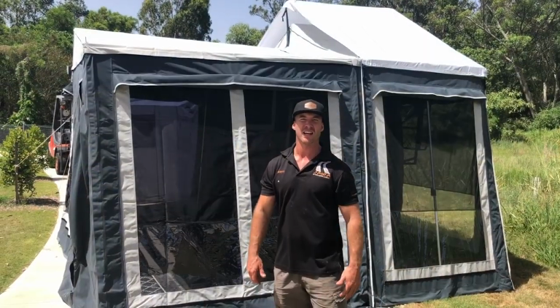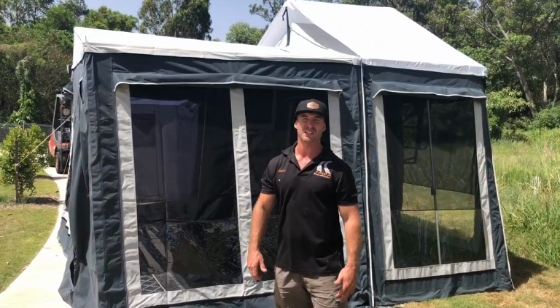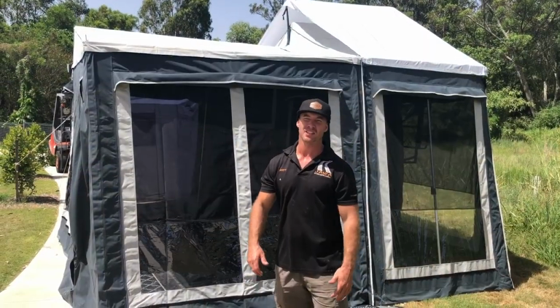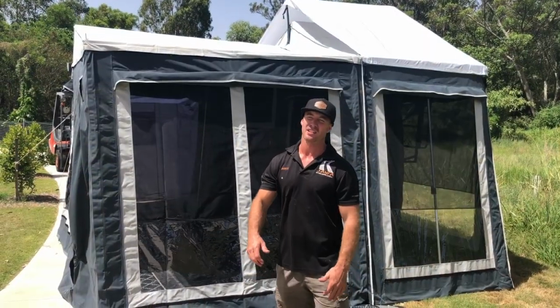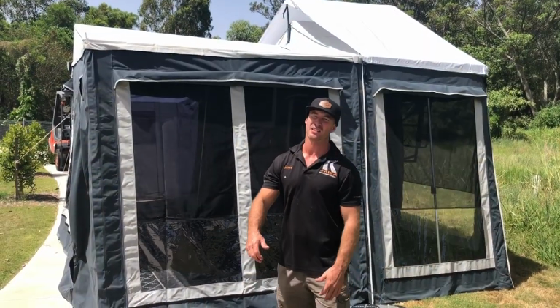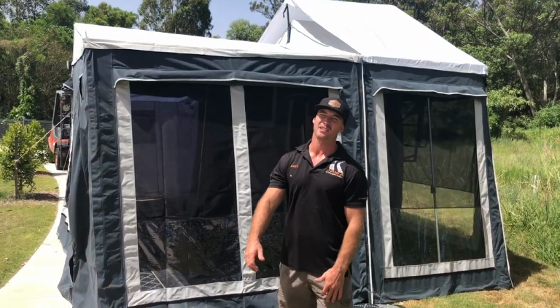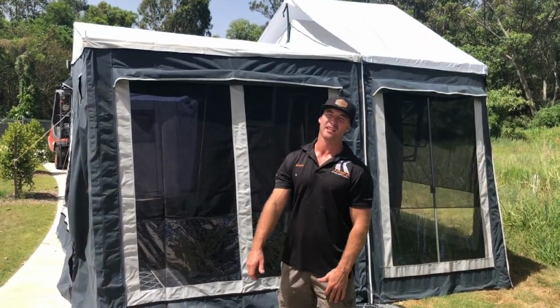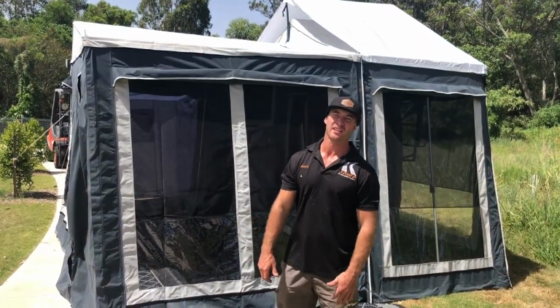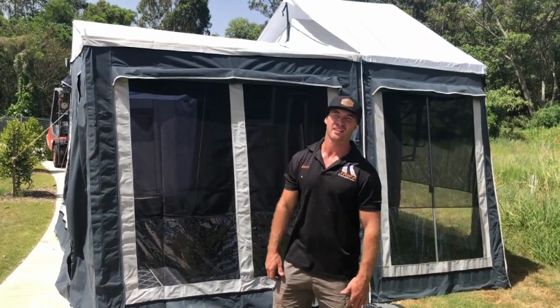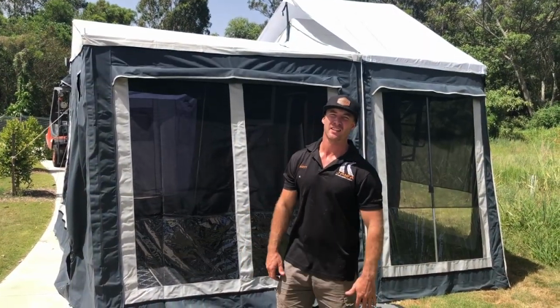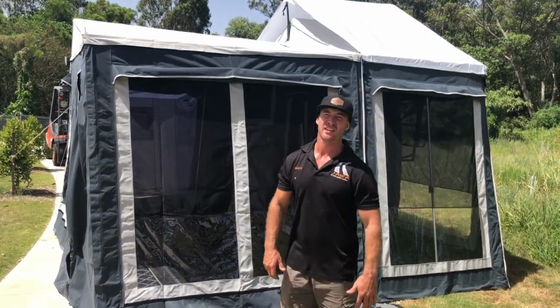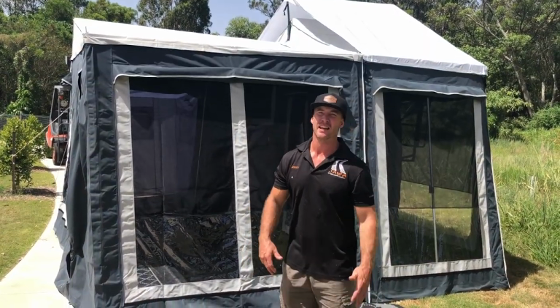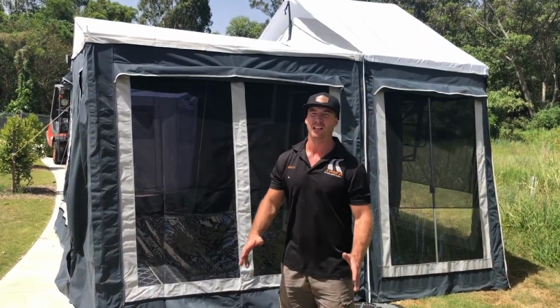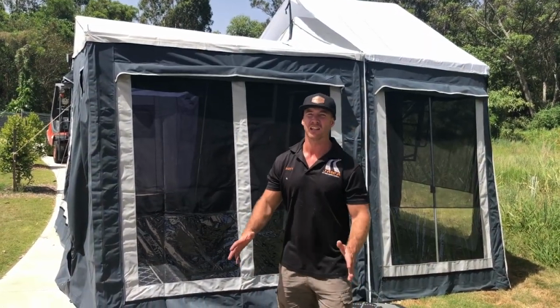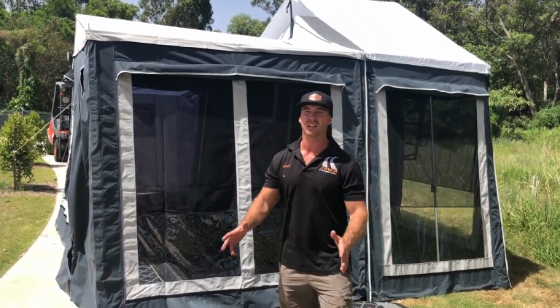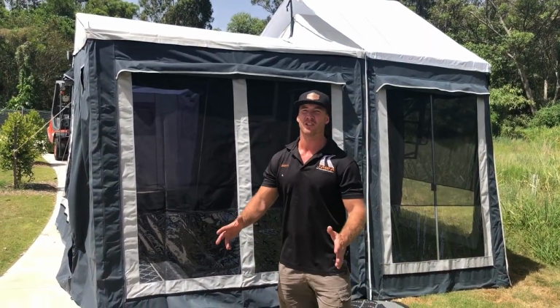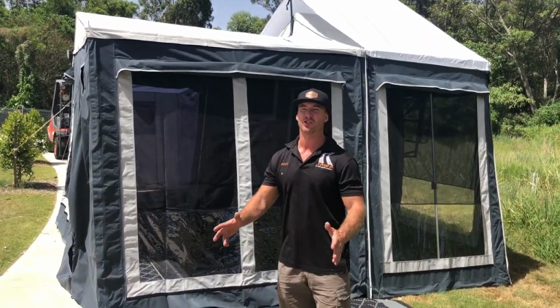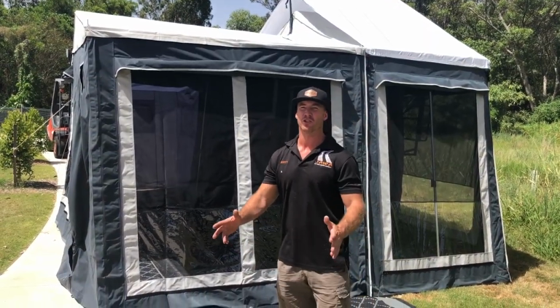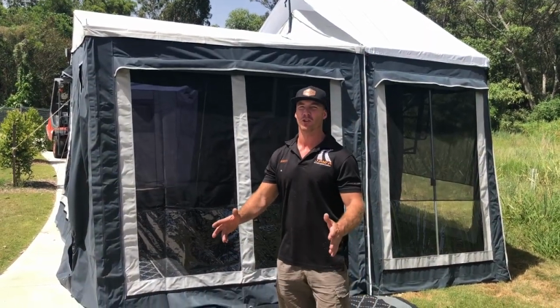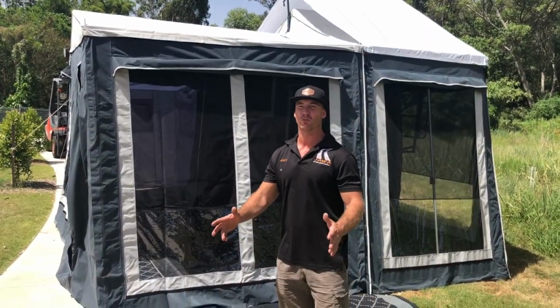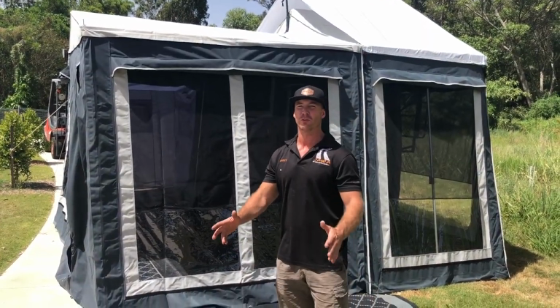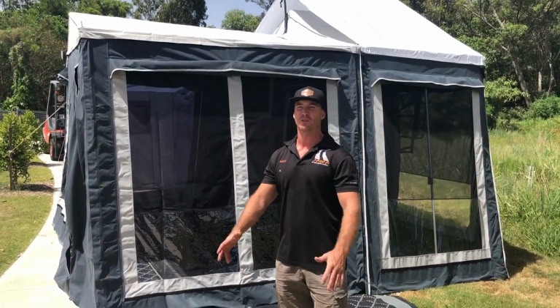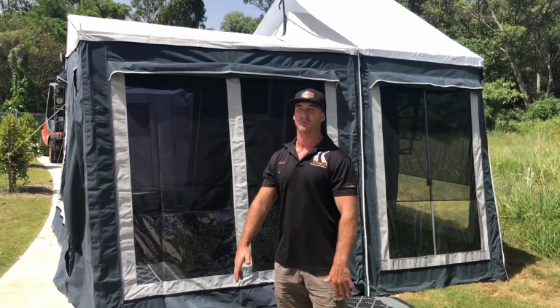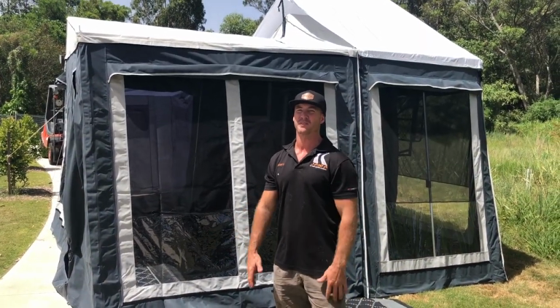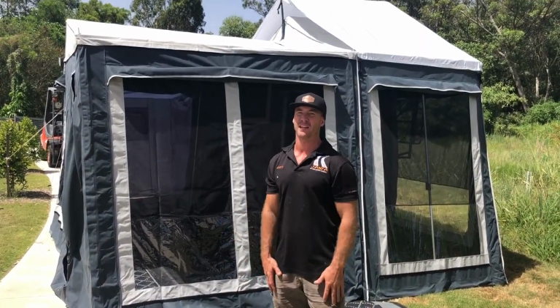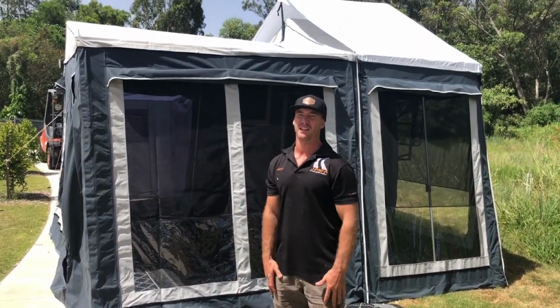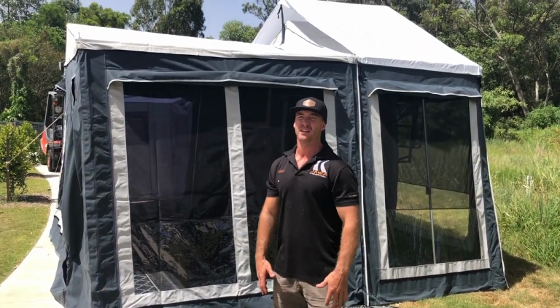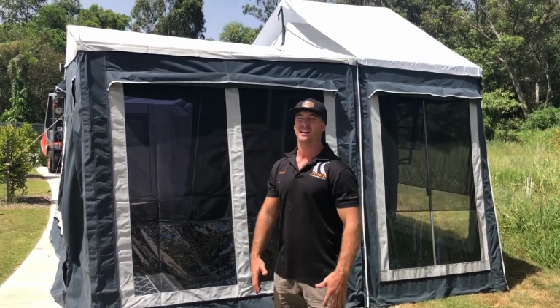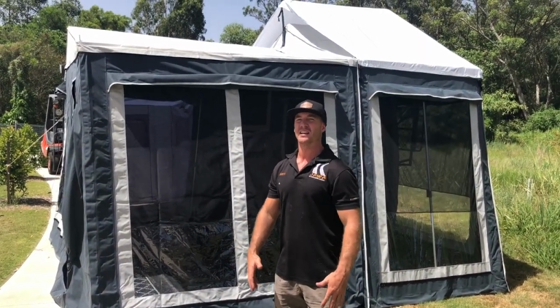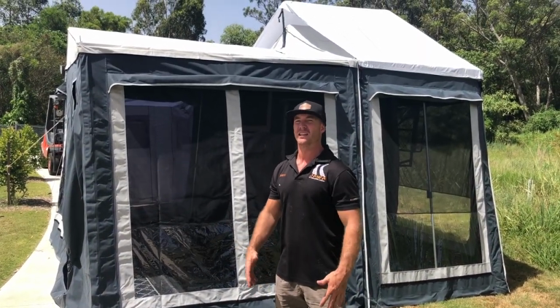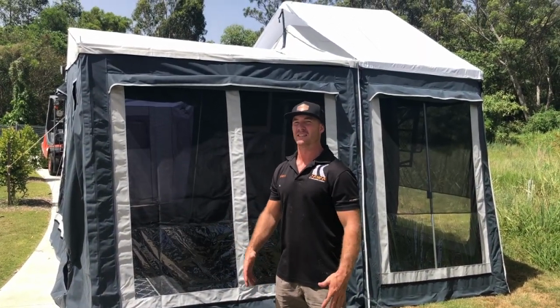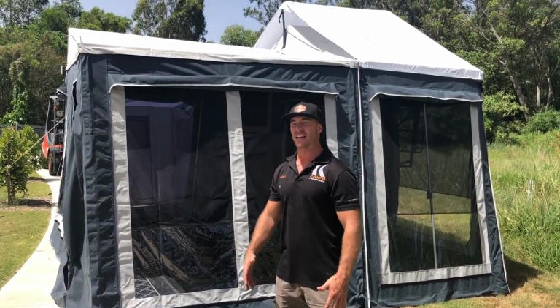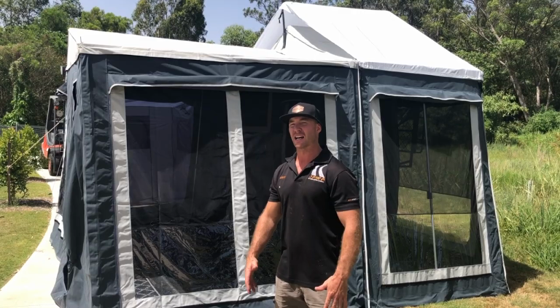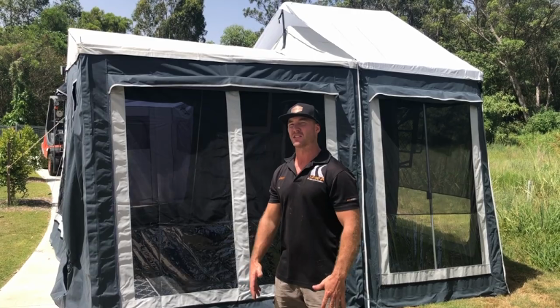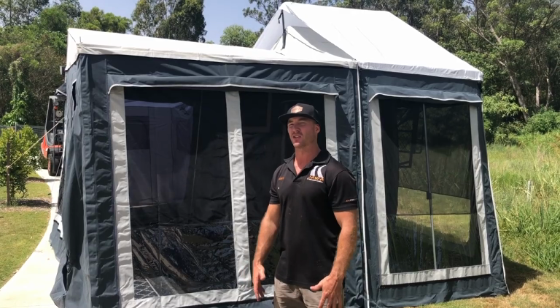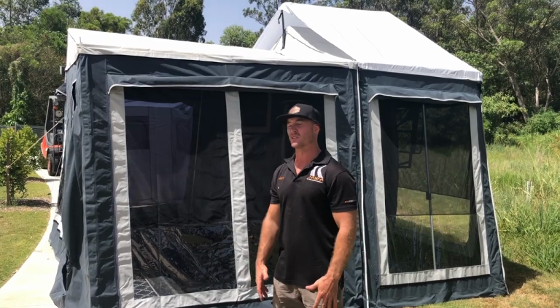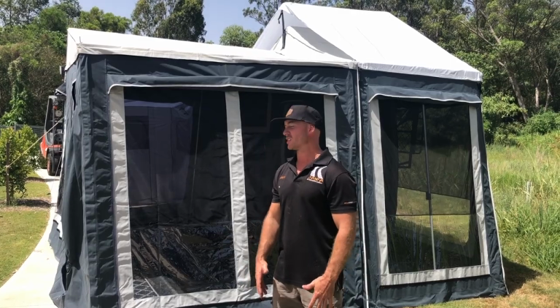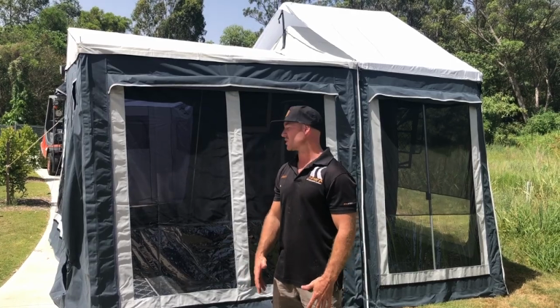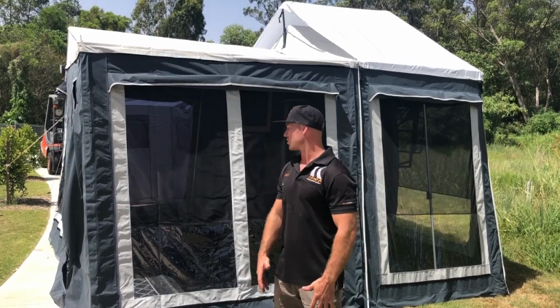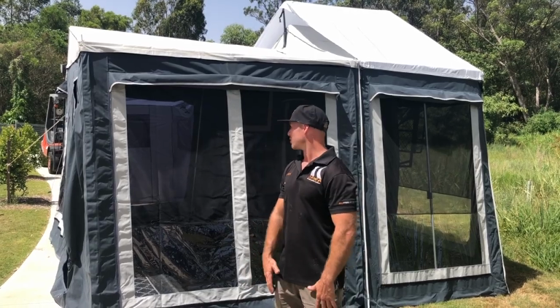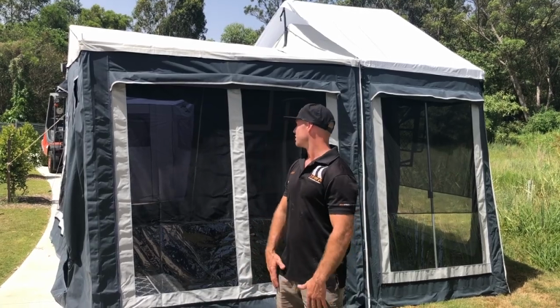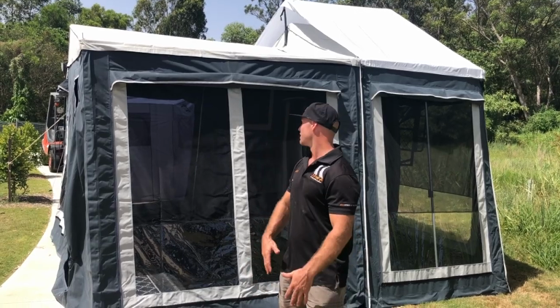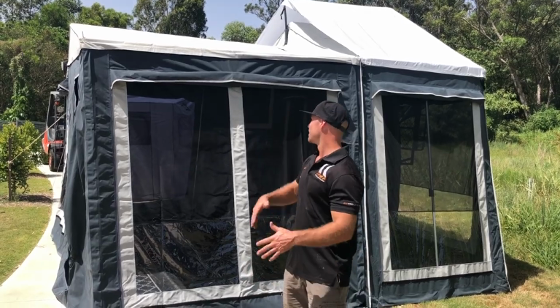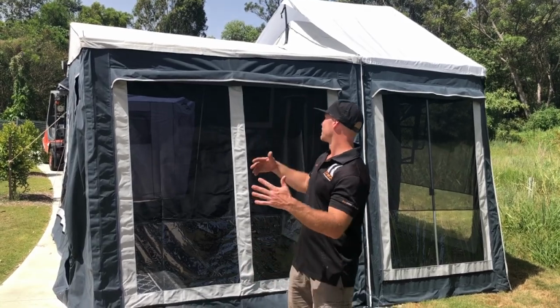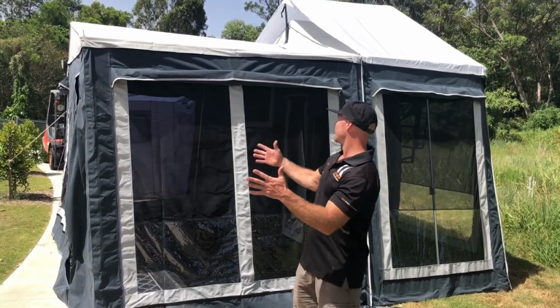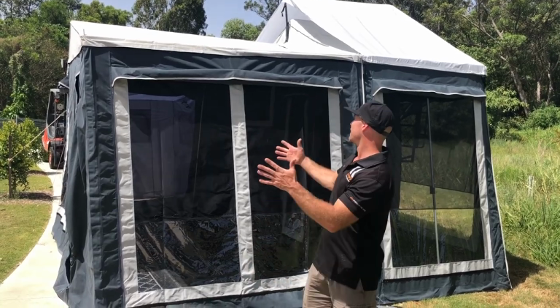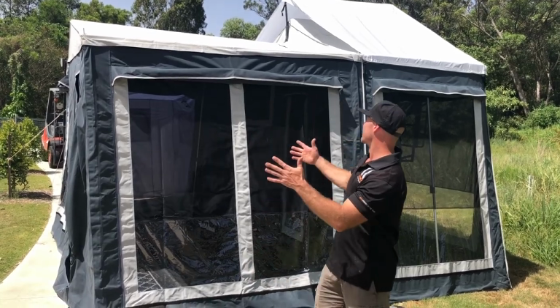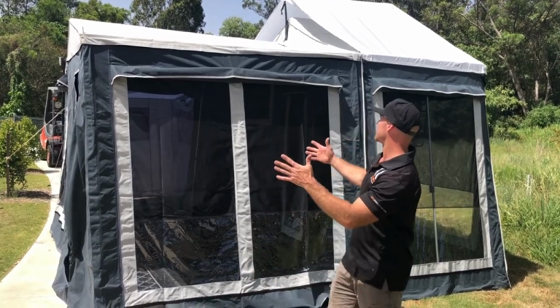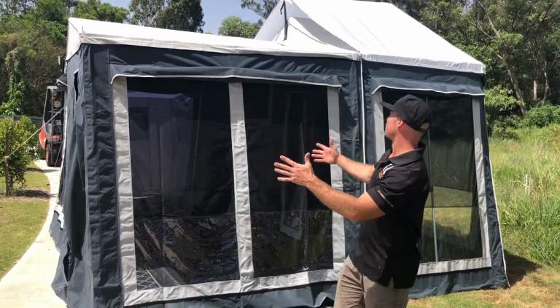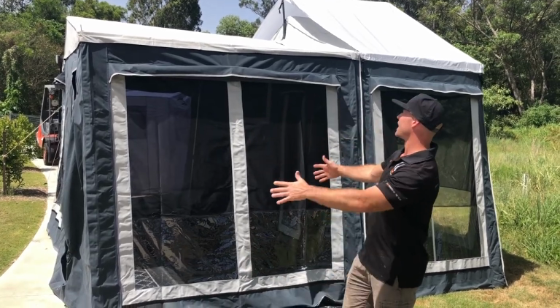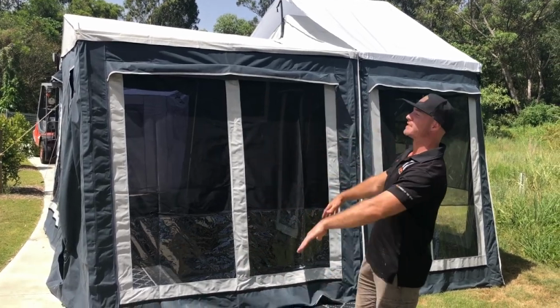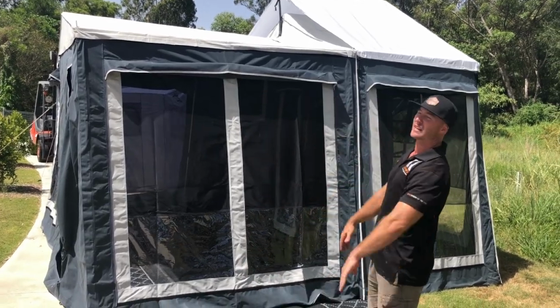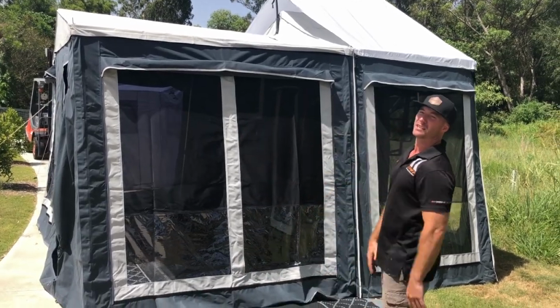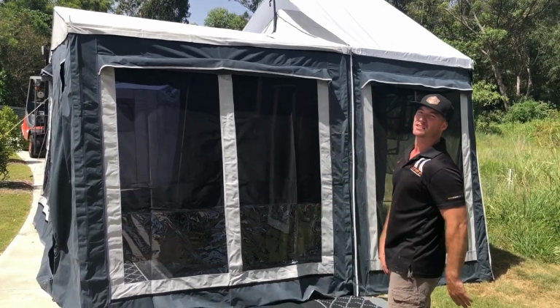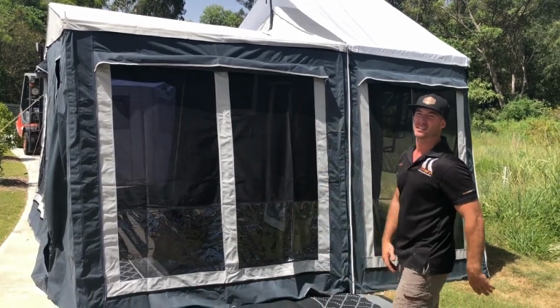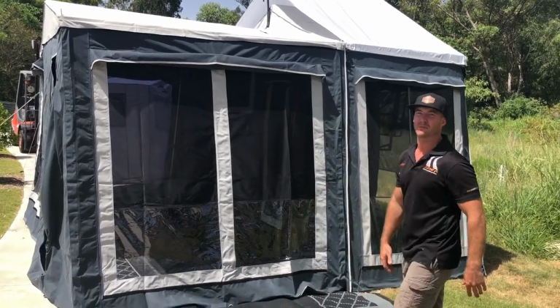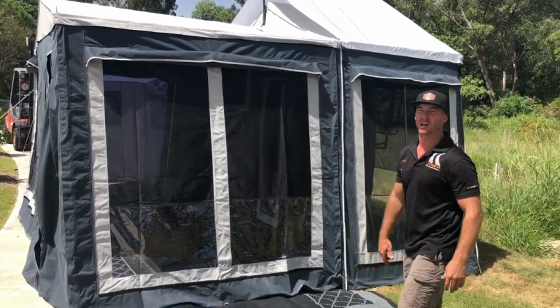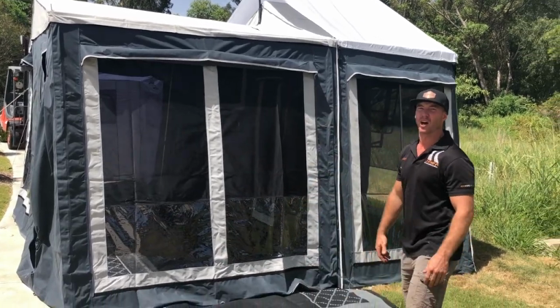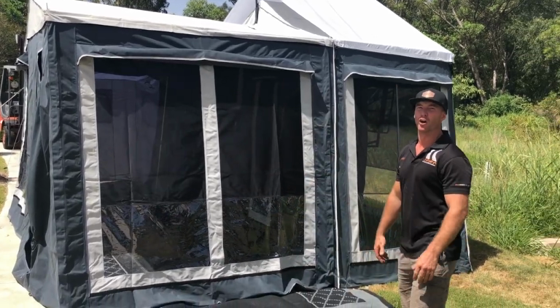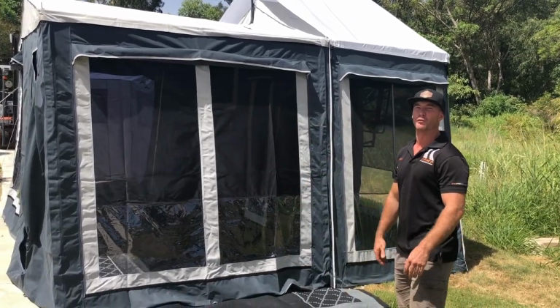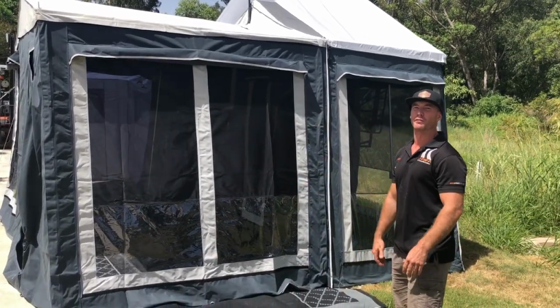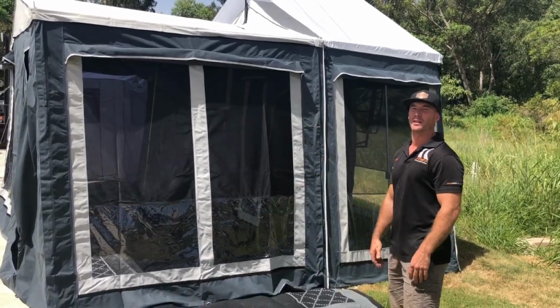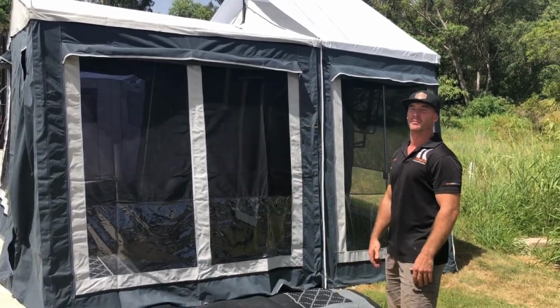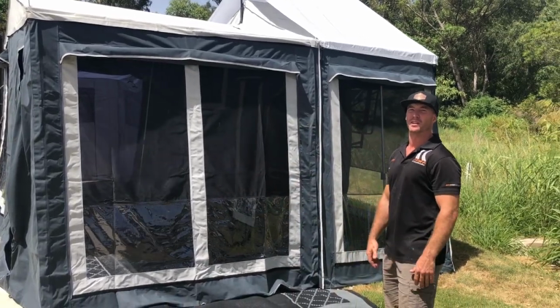As you can see, our little Intruder rooftop tent has now turned into a space that can sleep the whole family.